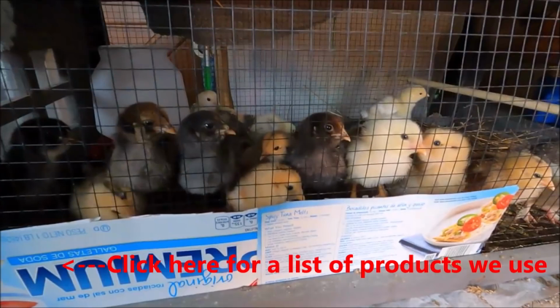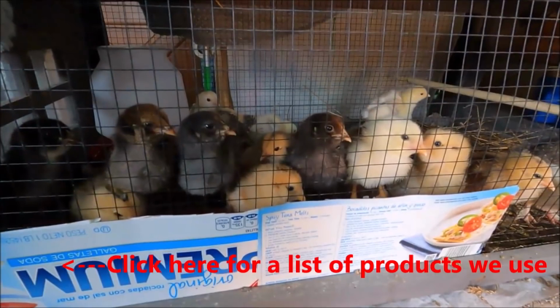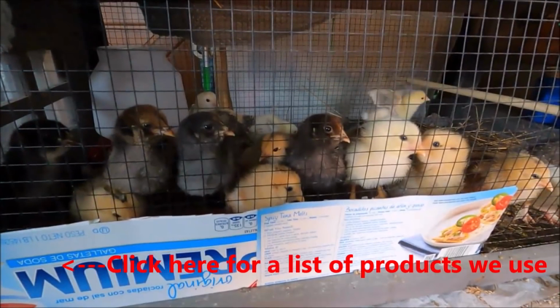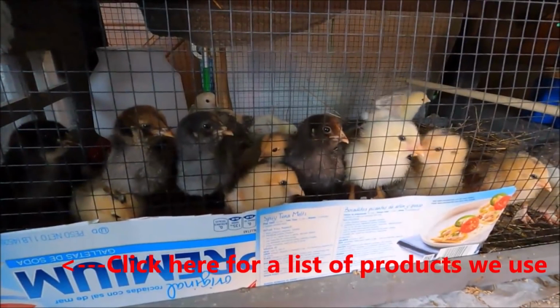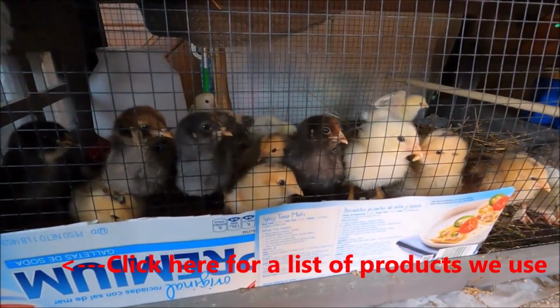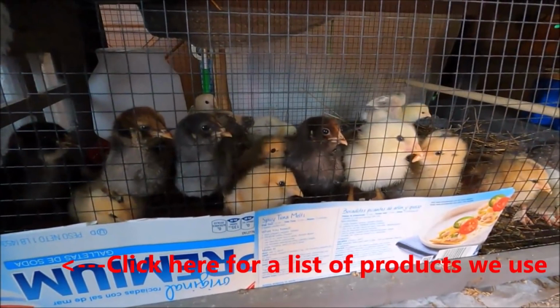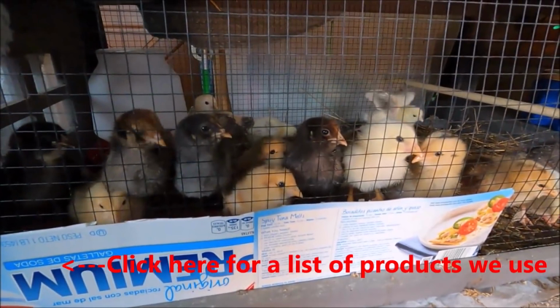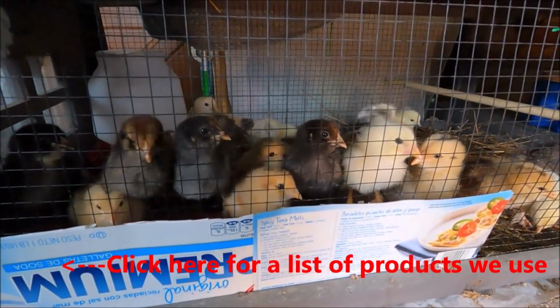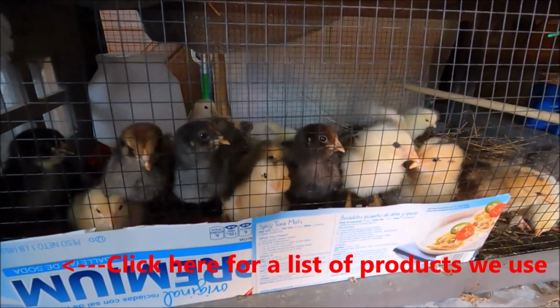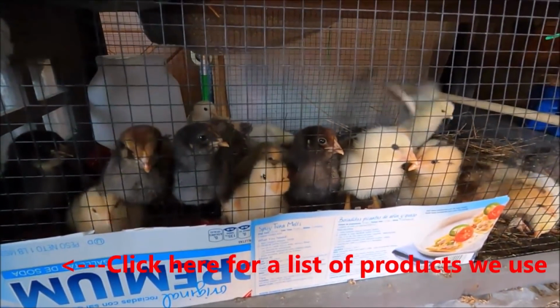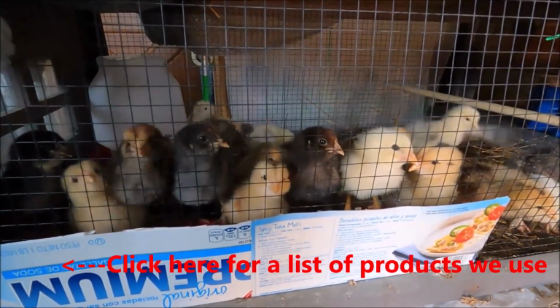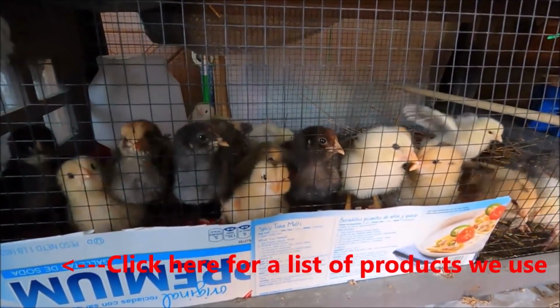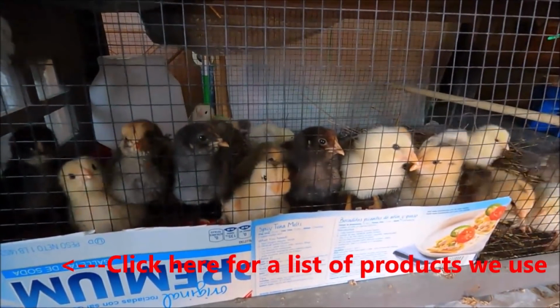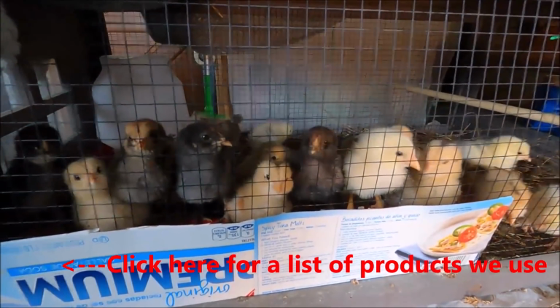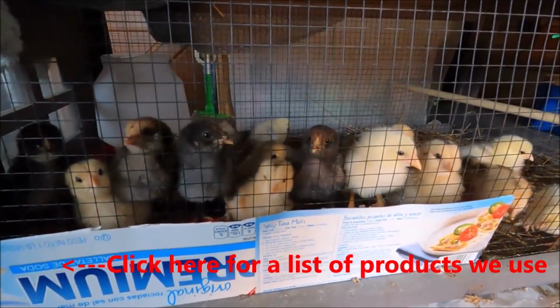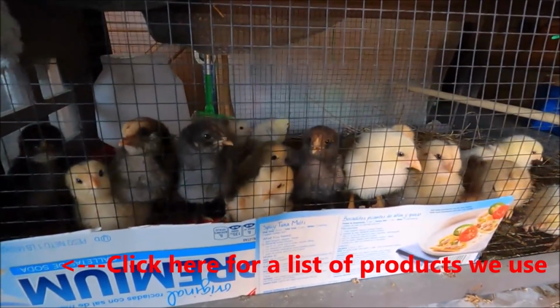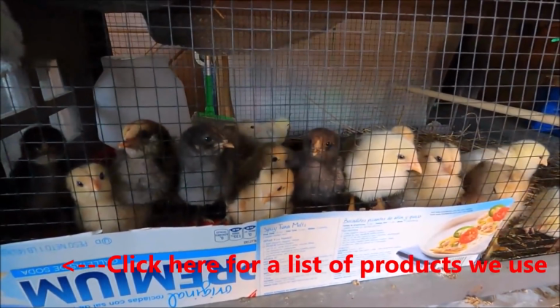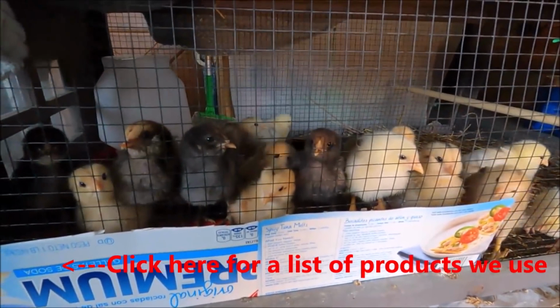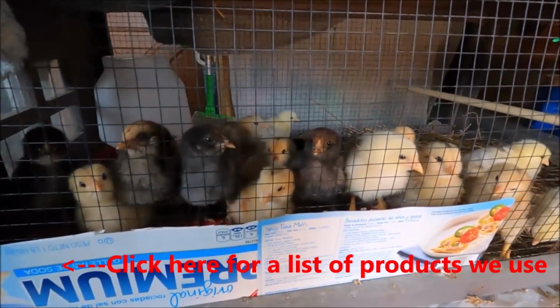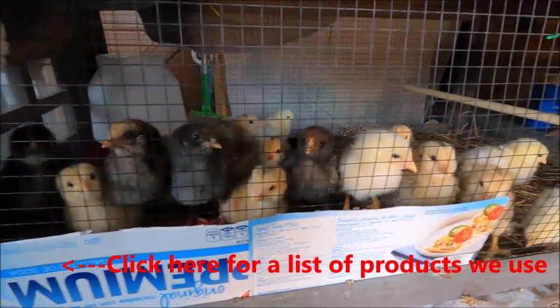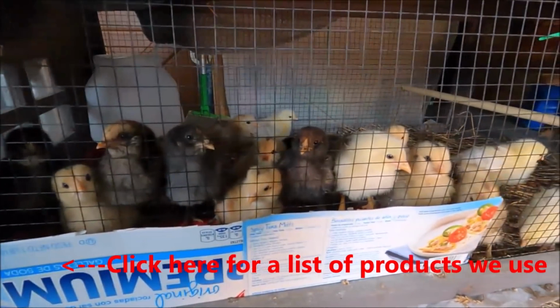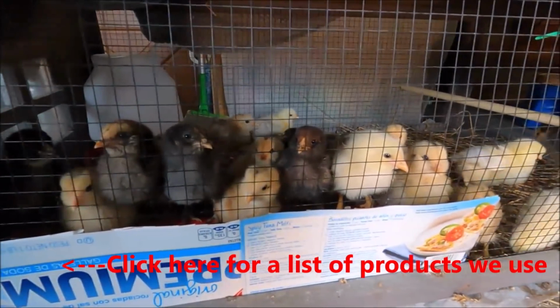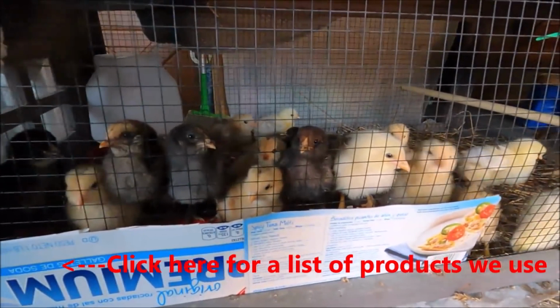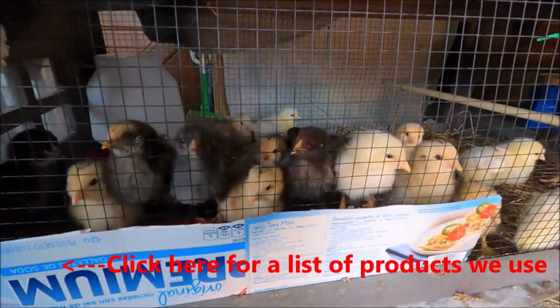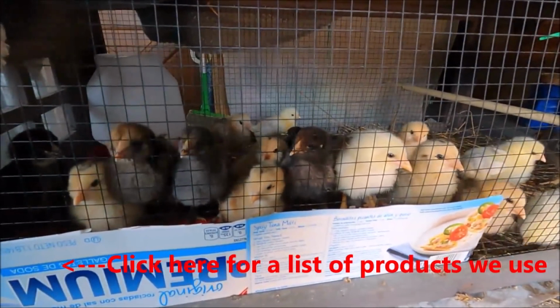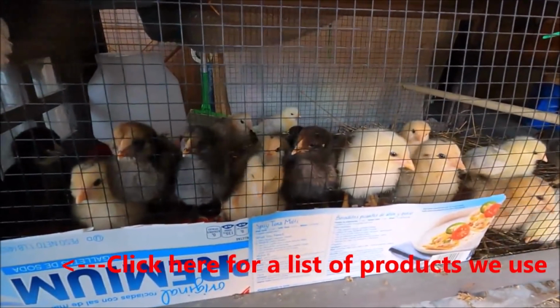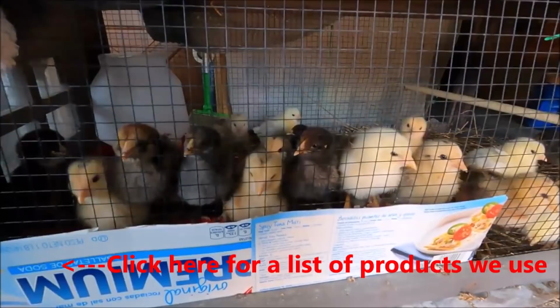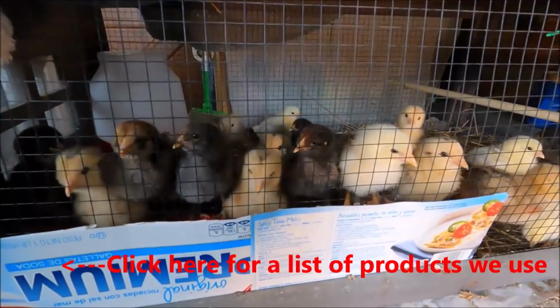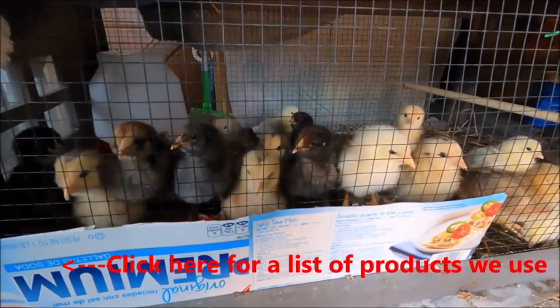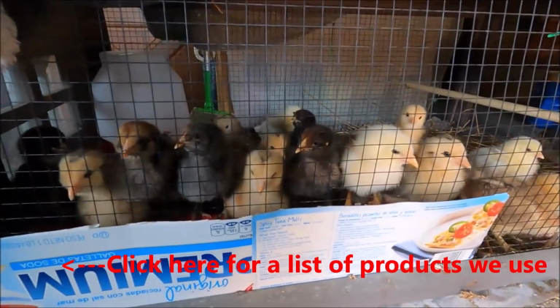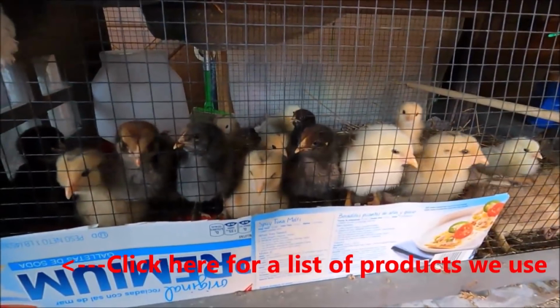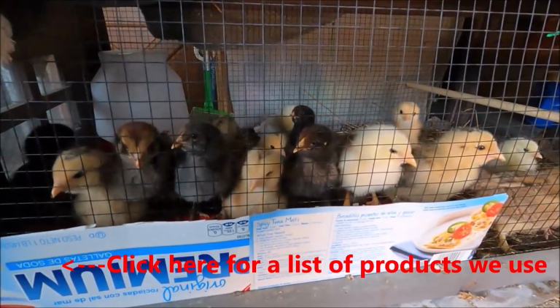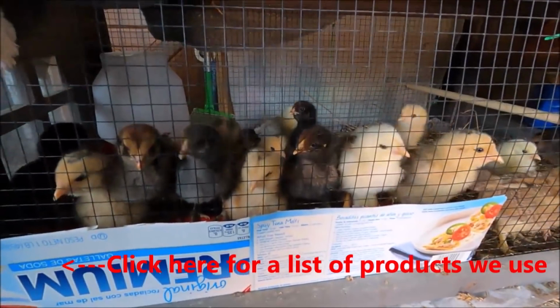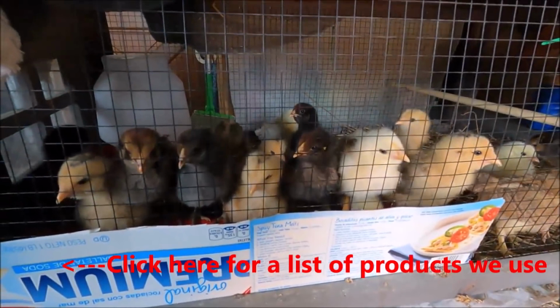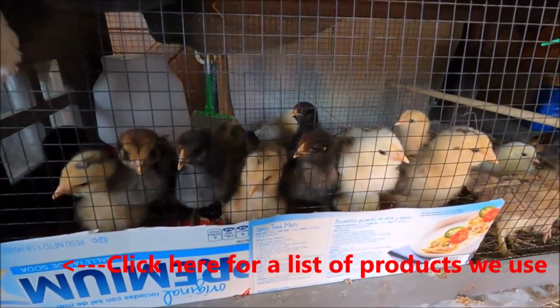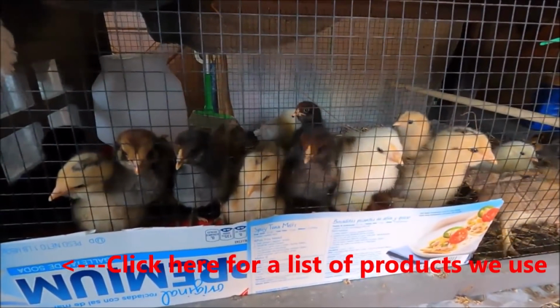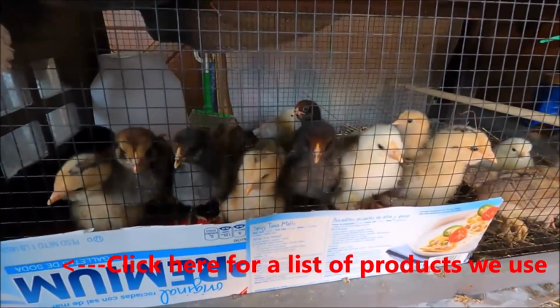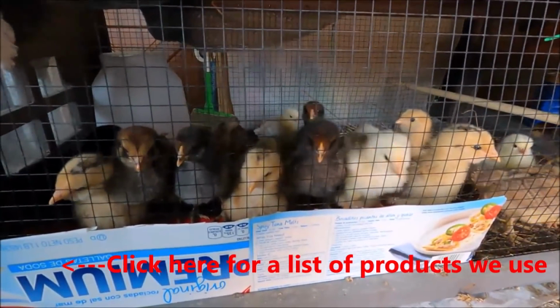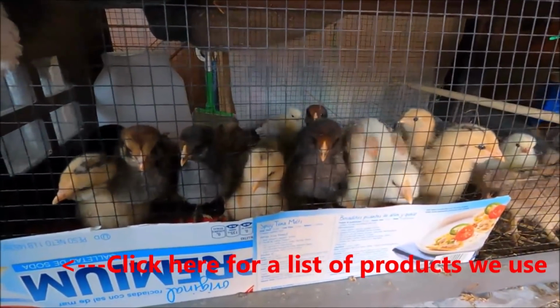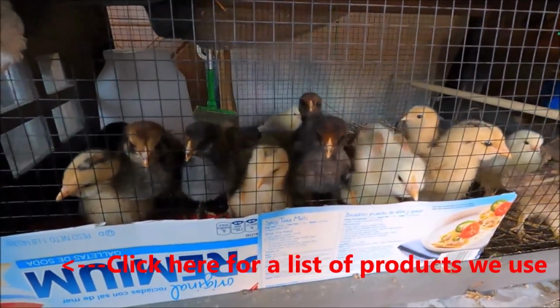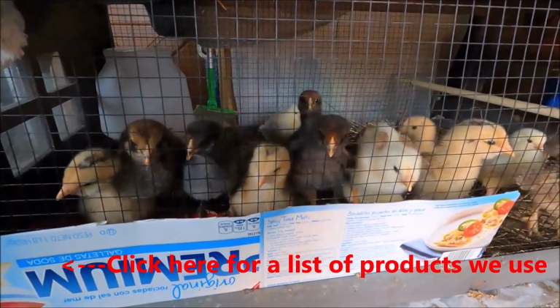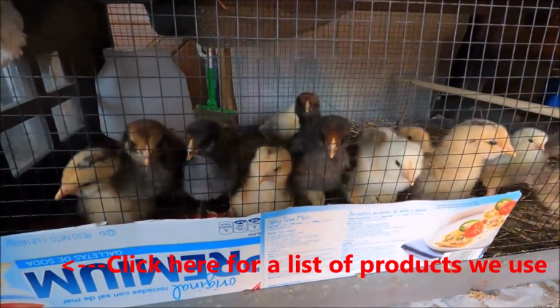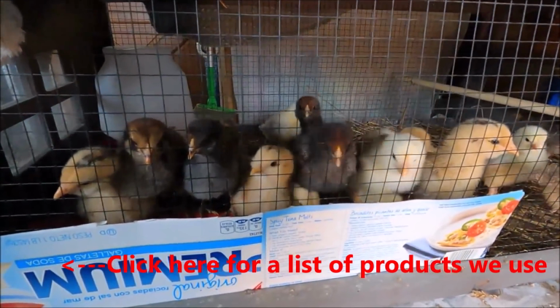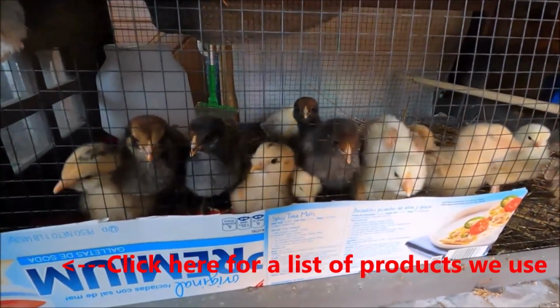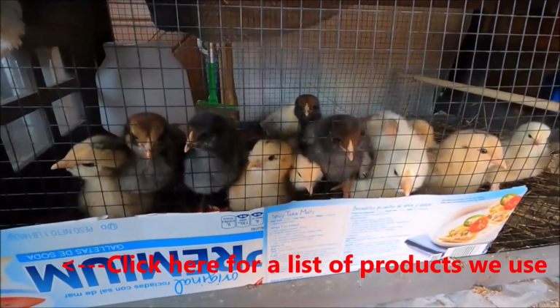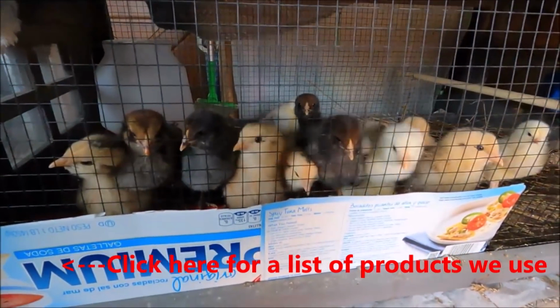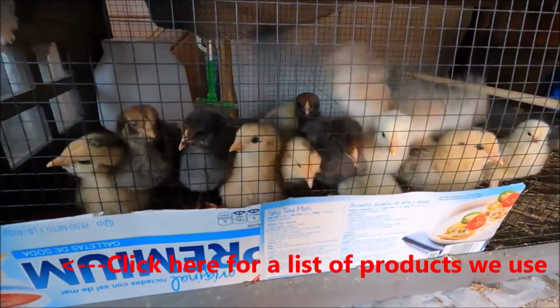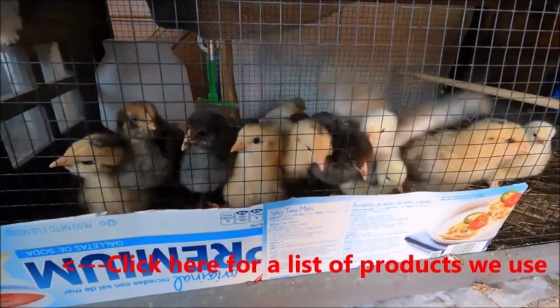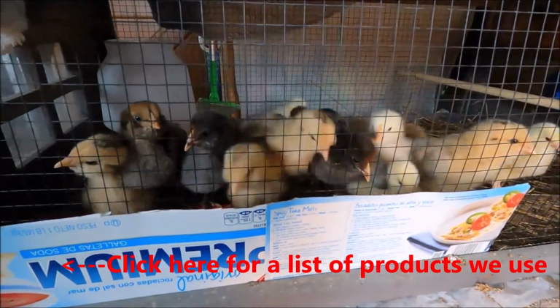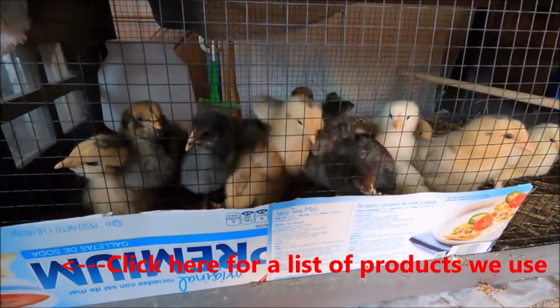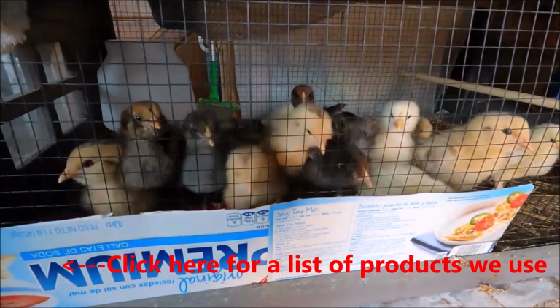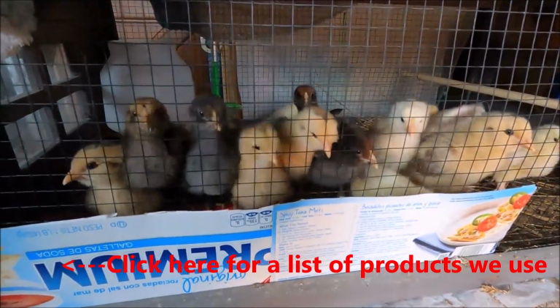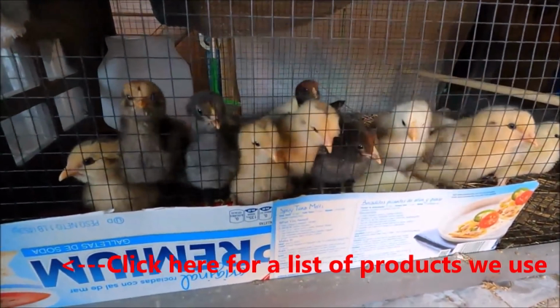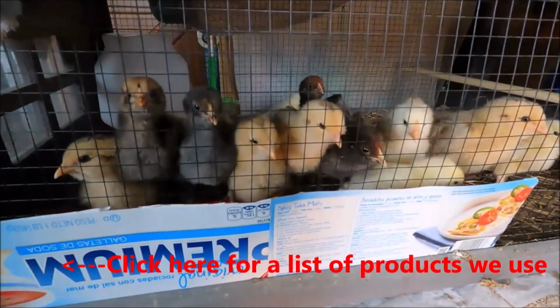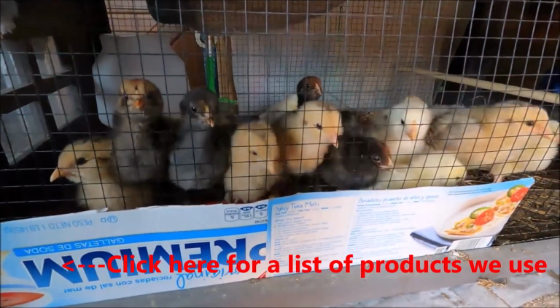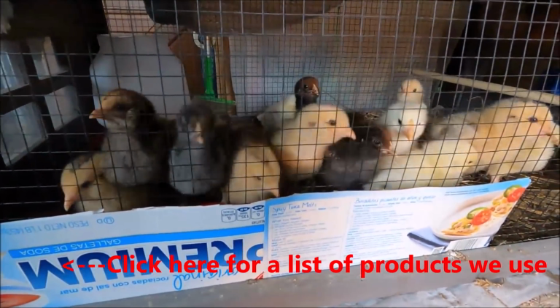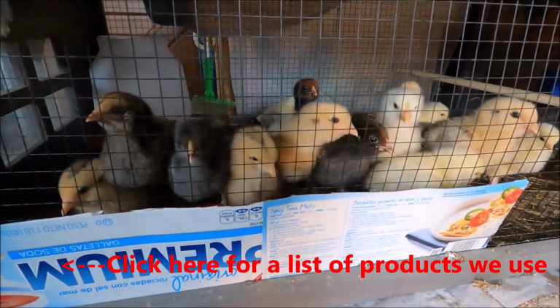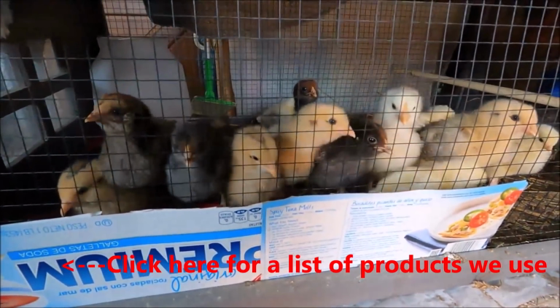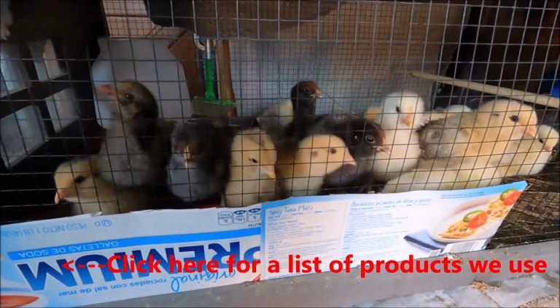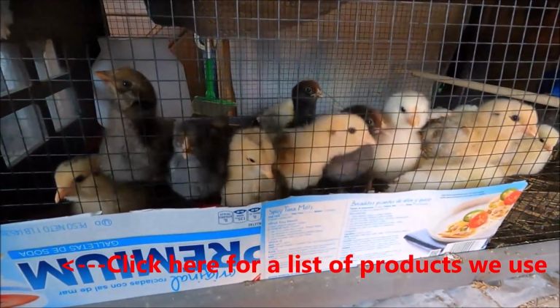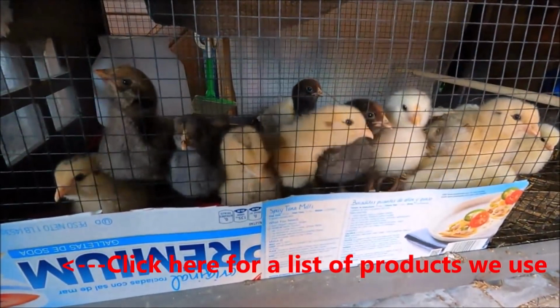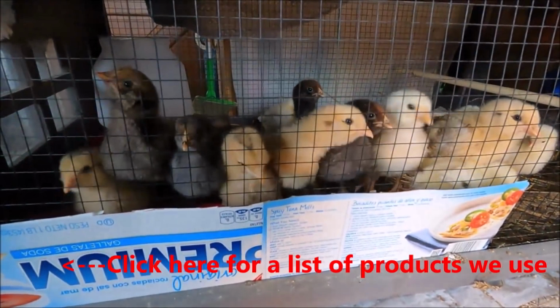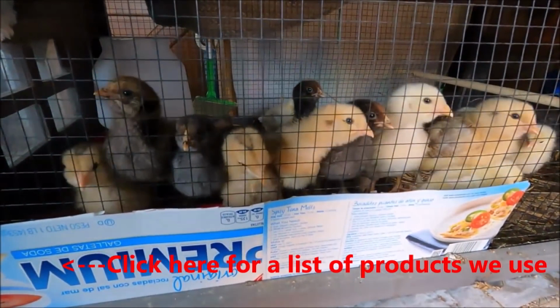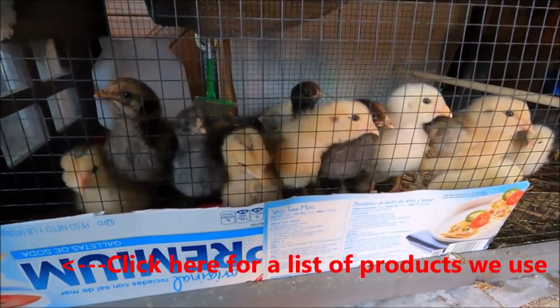So they're all posing for their picture. As soon as I brought the camera up they all came up to see what I was doing.